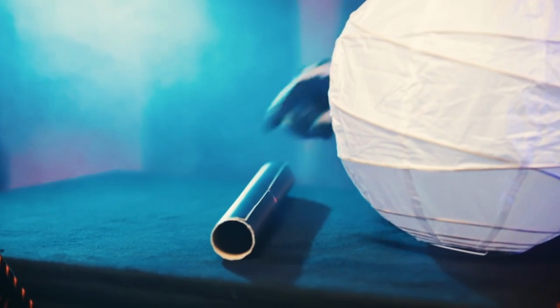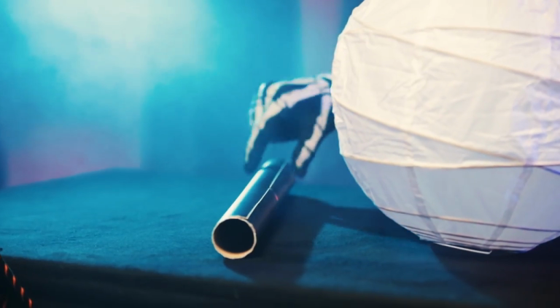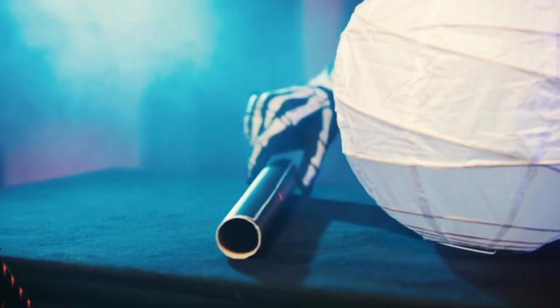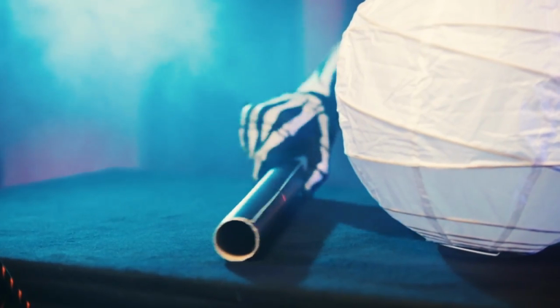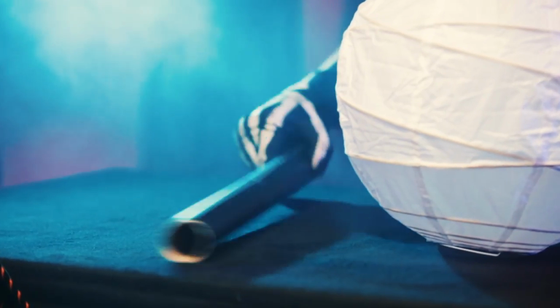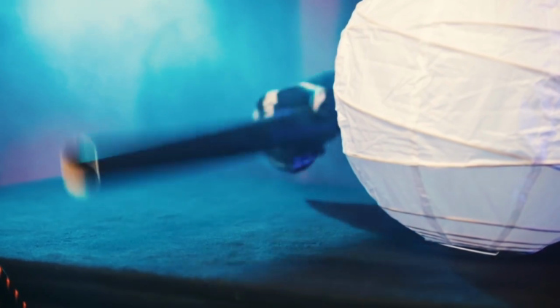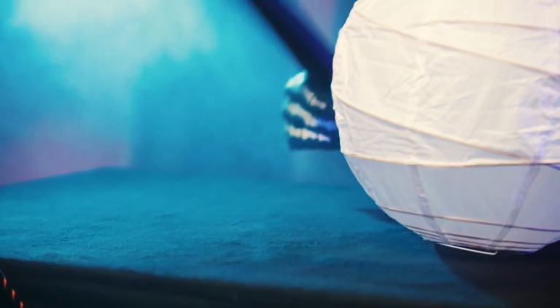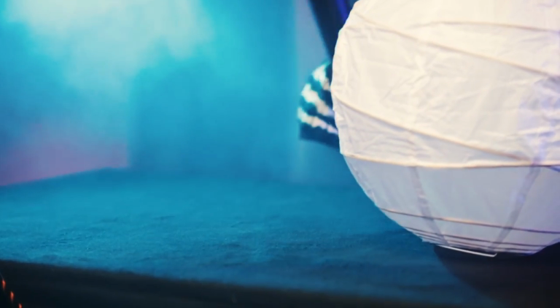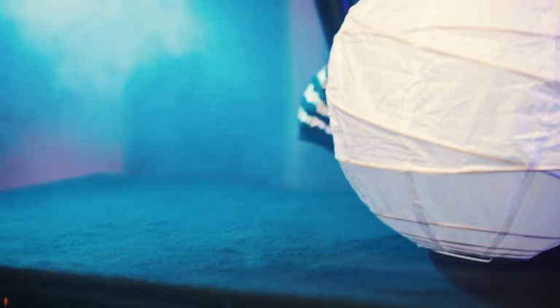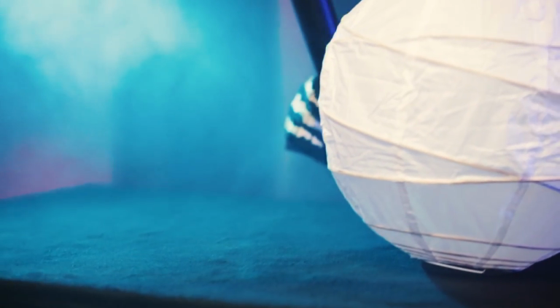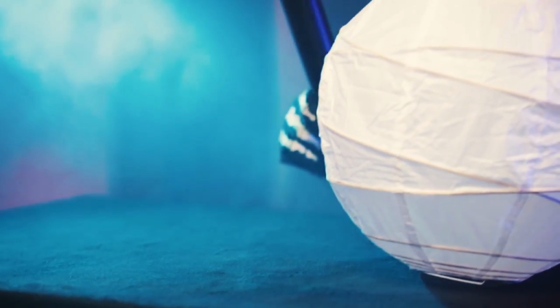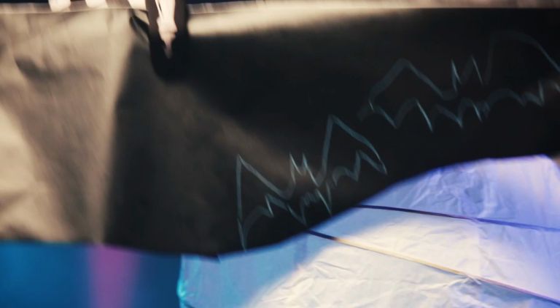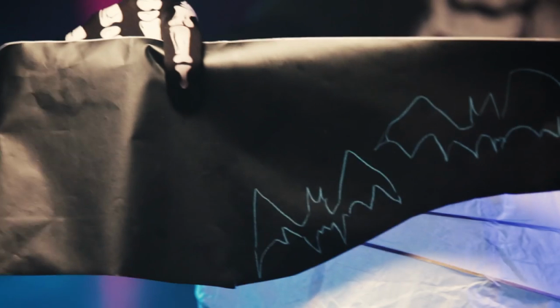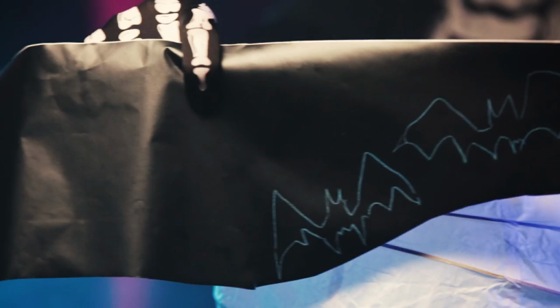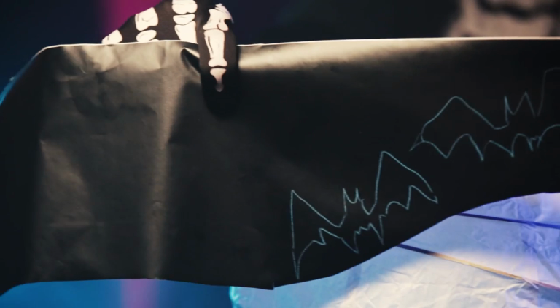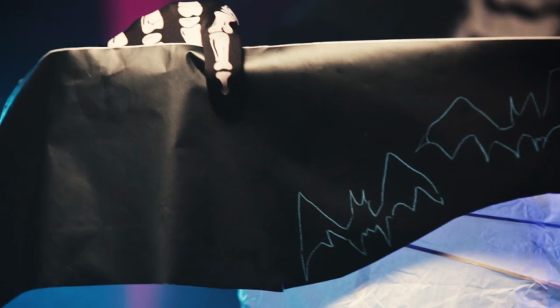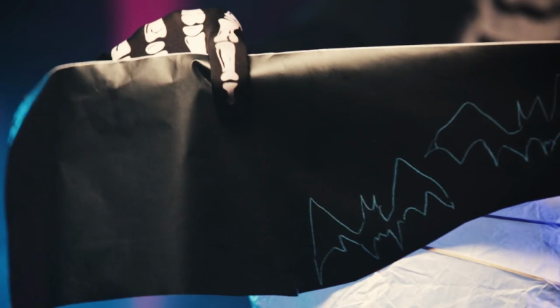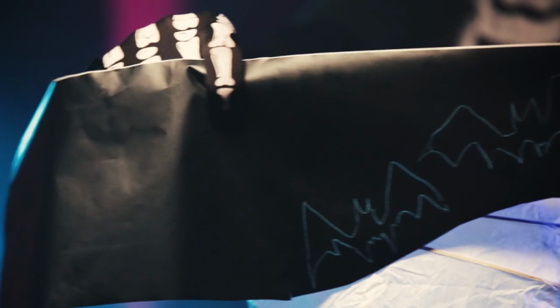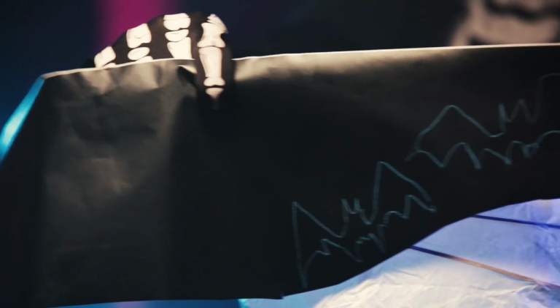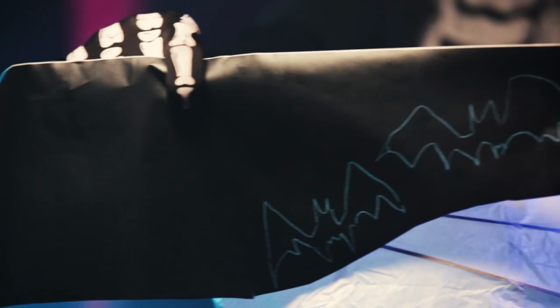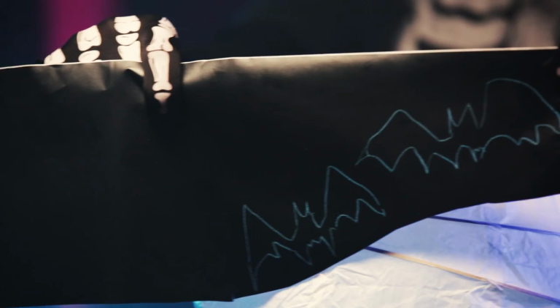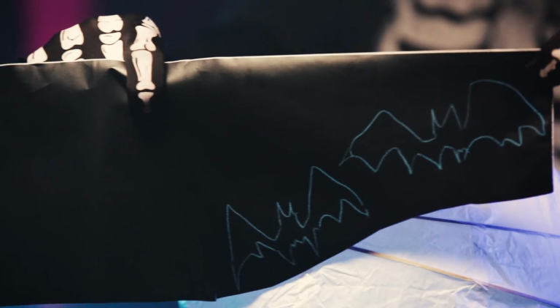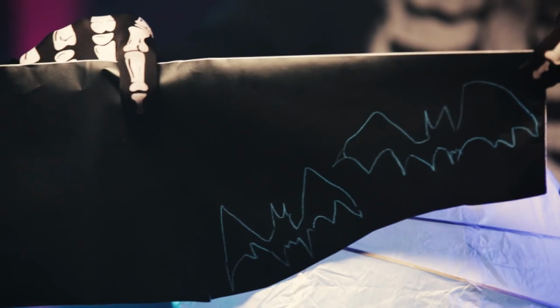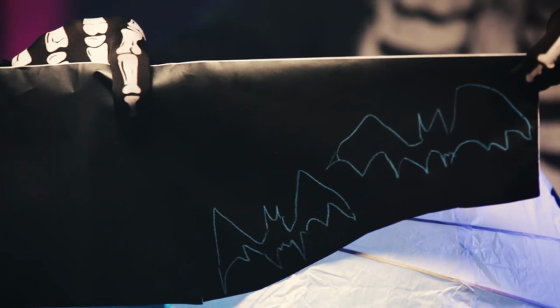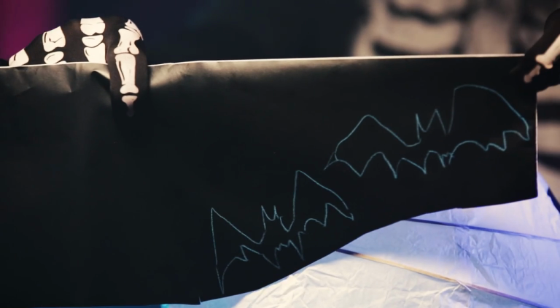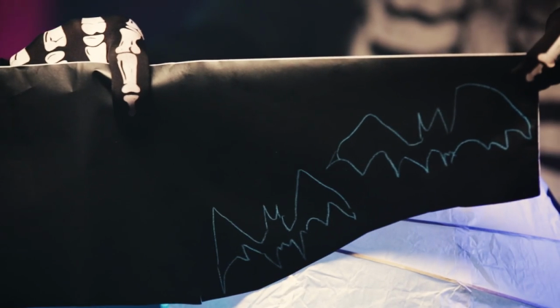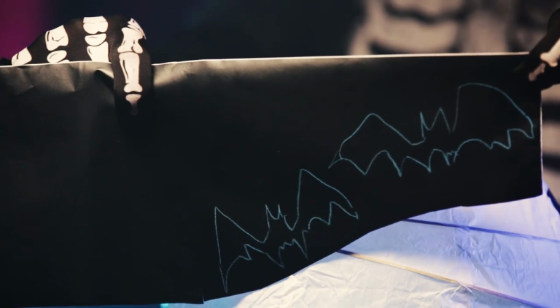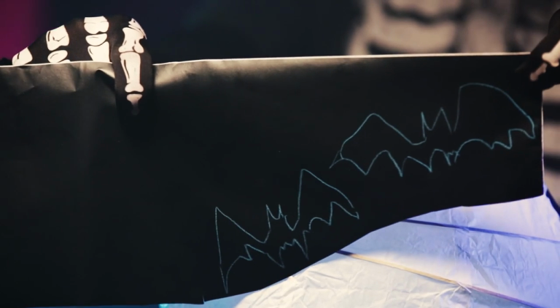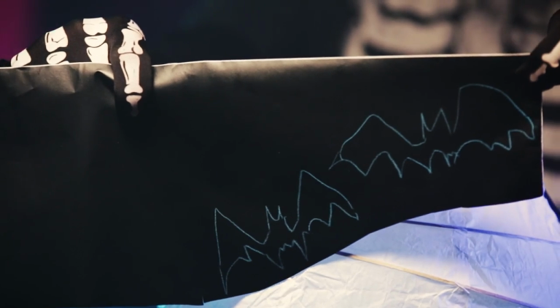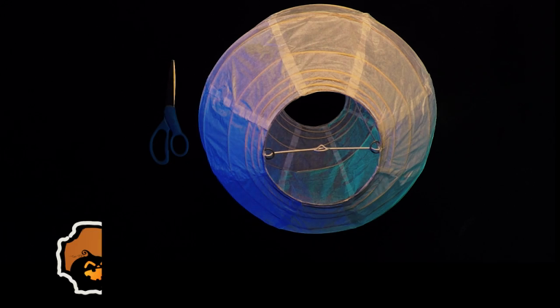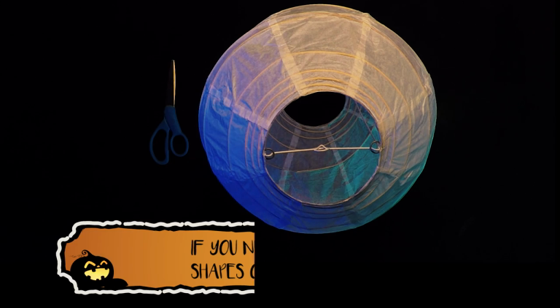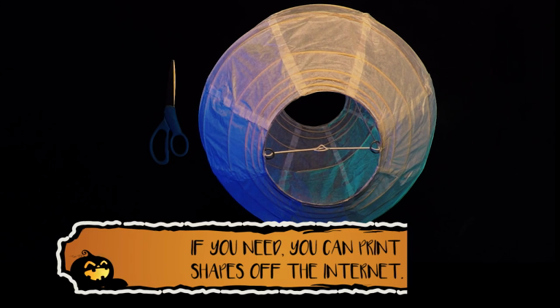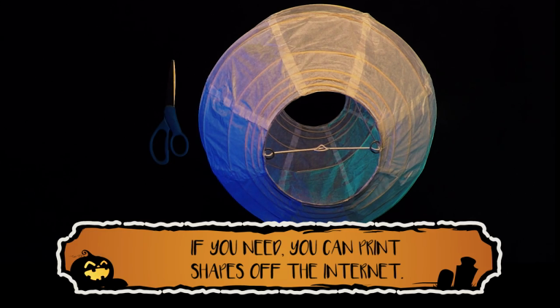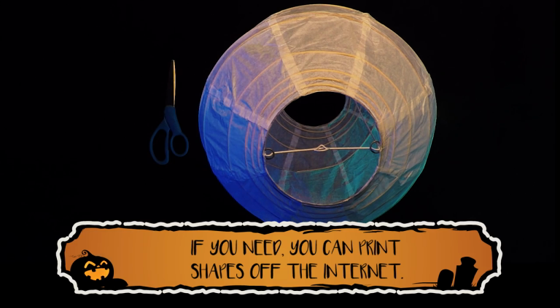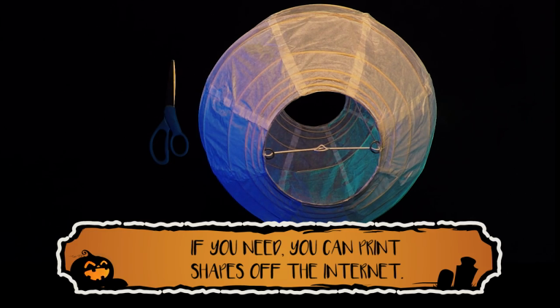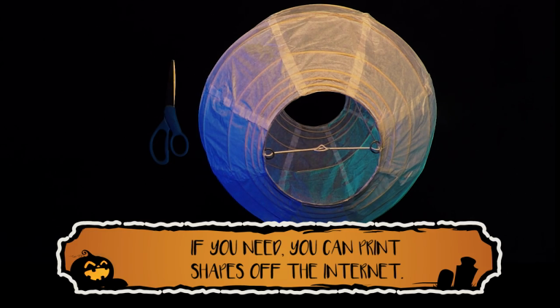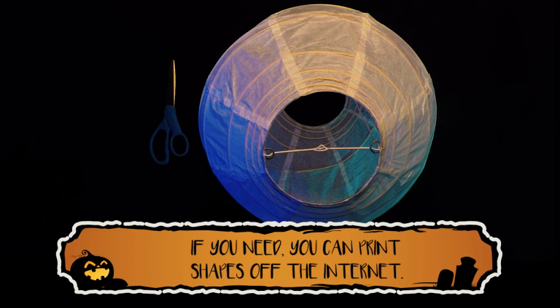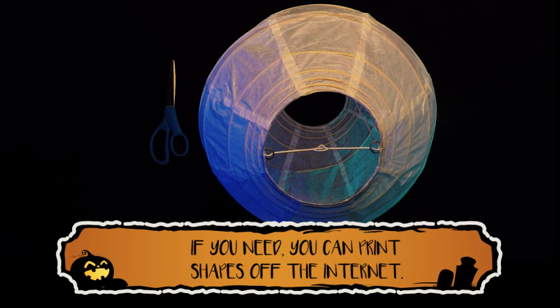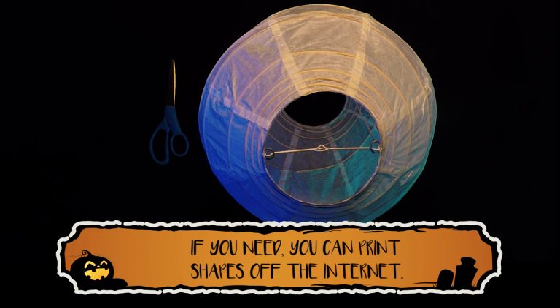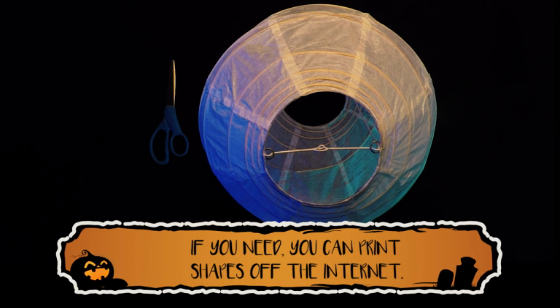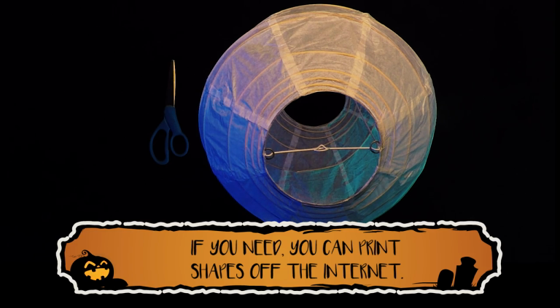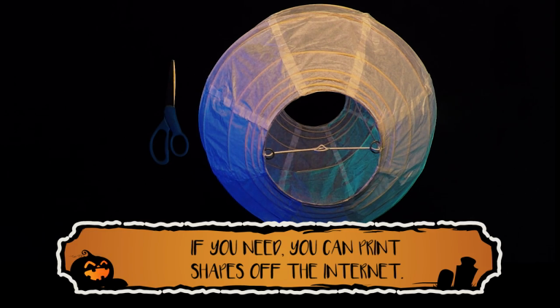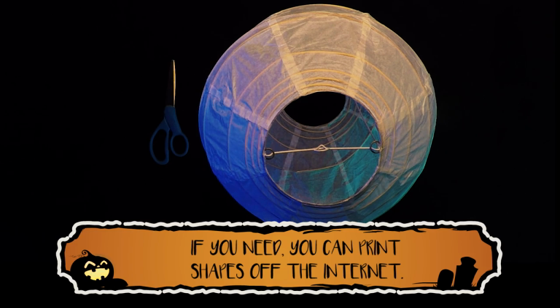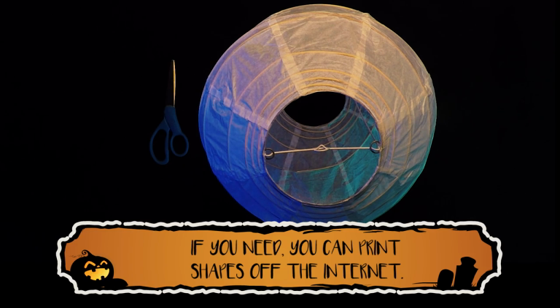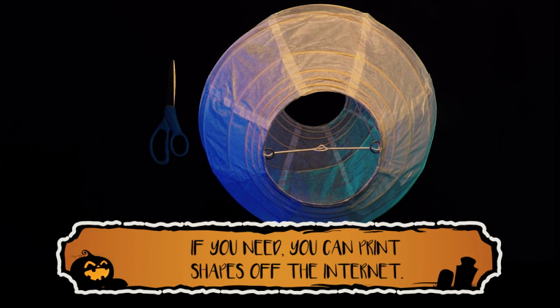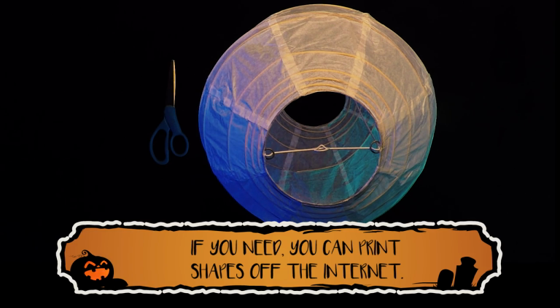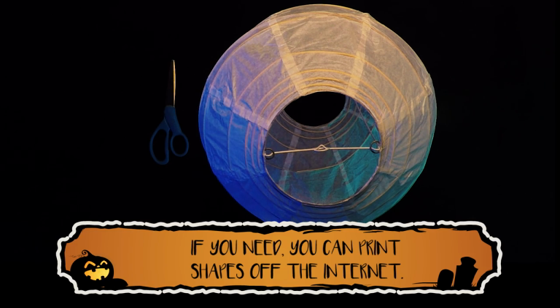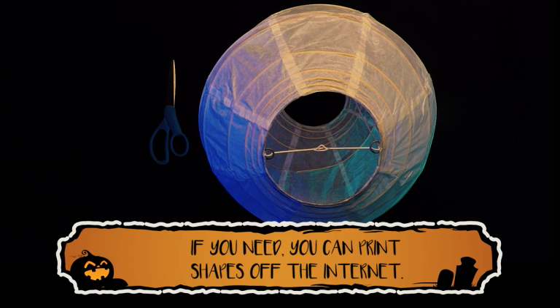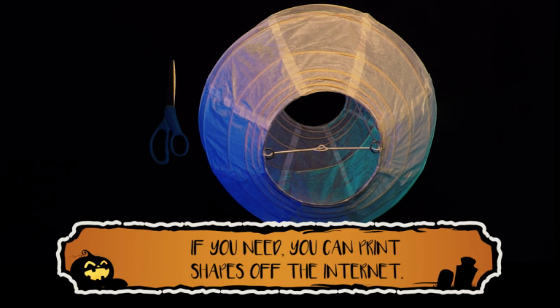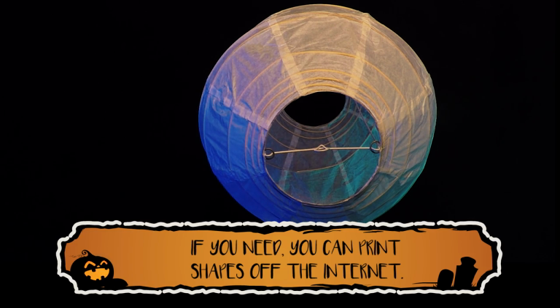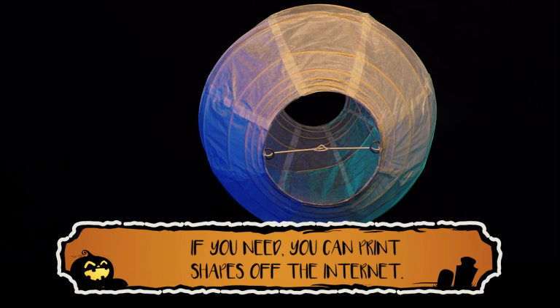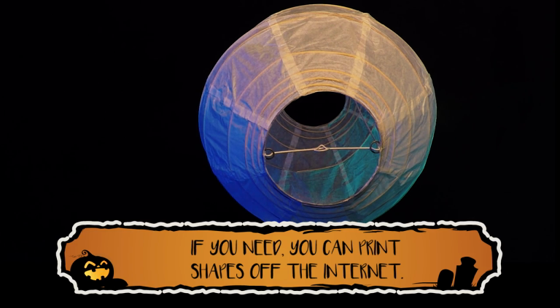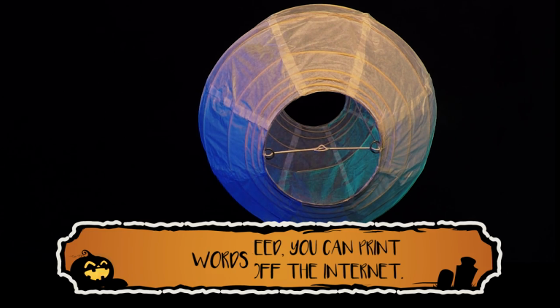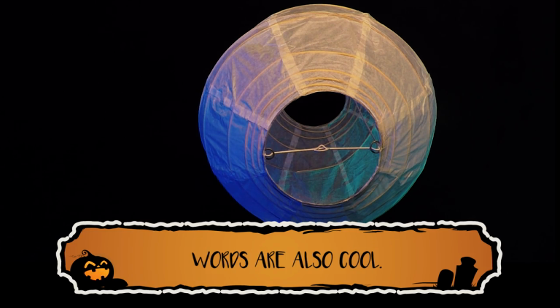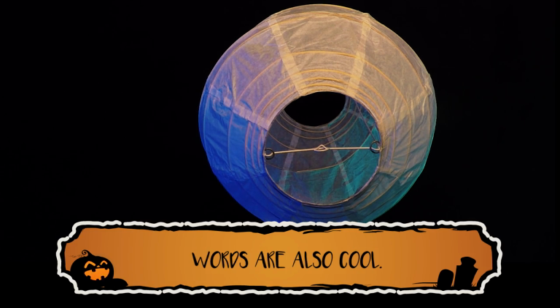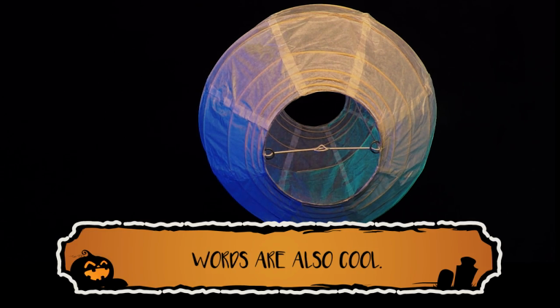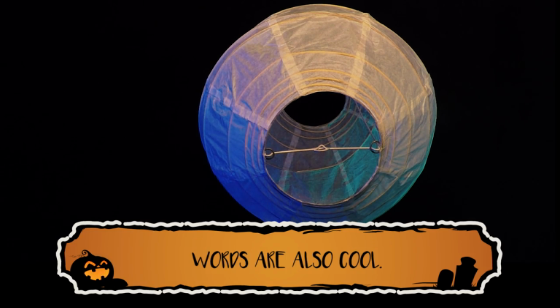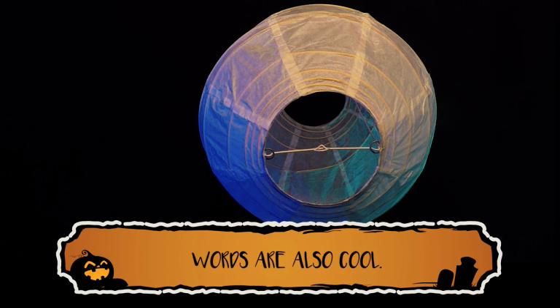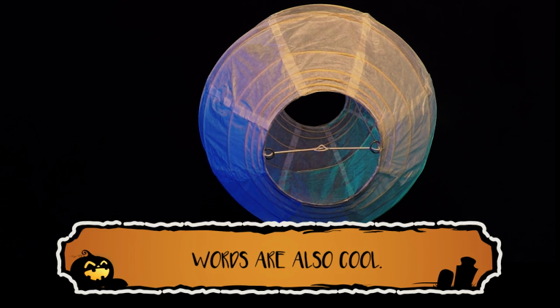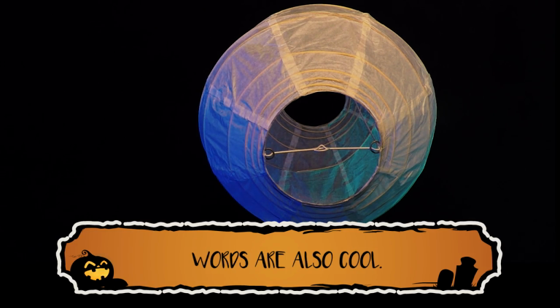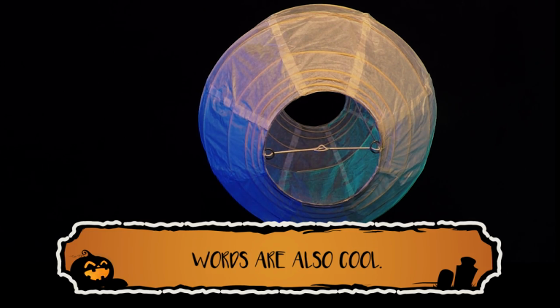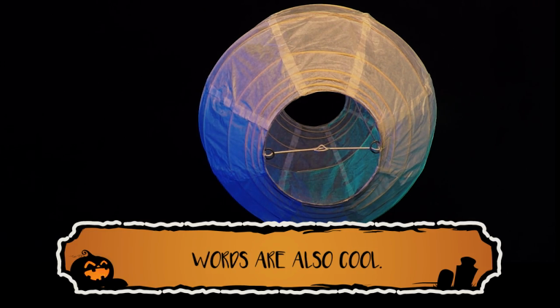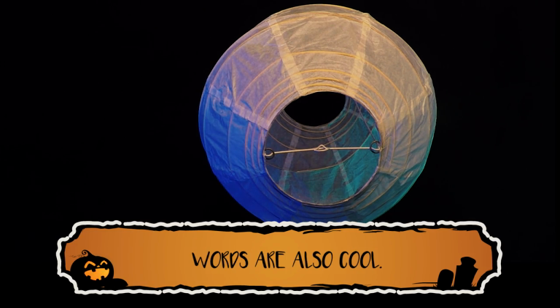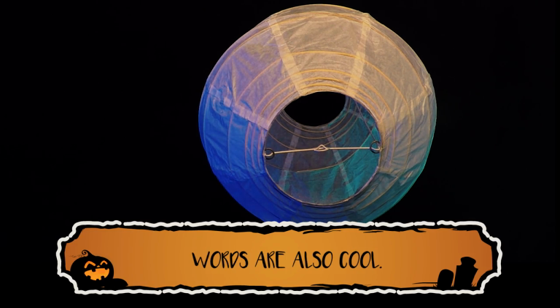Draw out a design on the black contact paper. You can make it easy and cut out a bunch of spooky shapes.